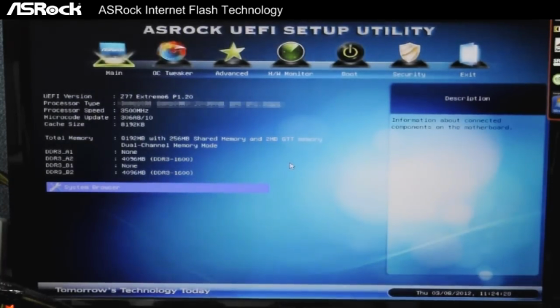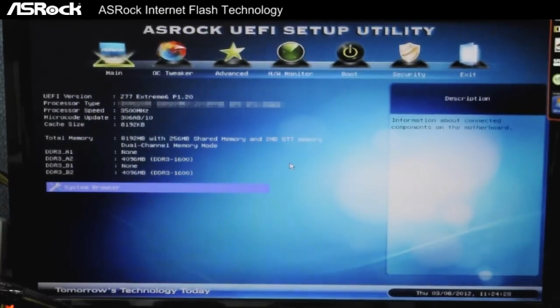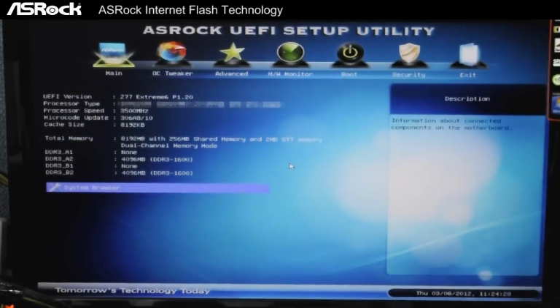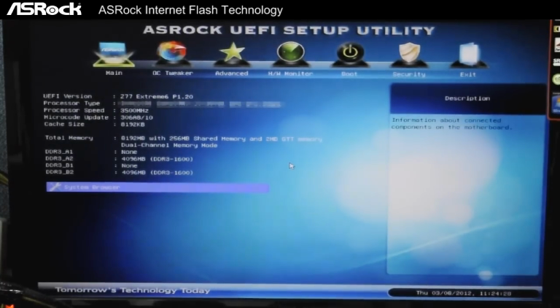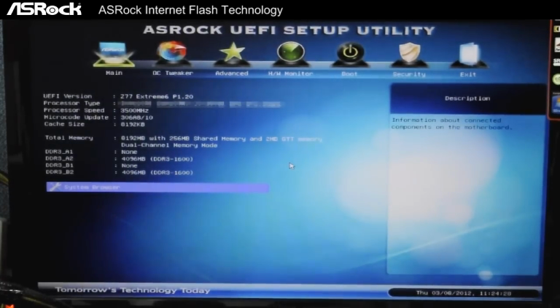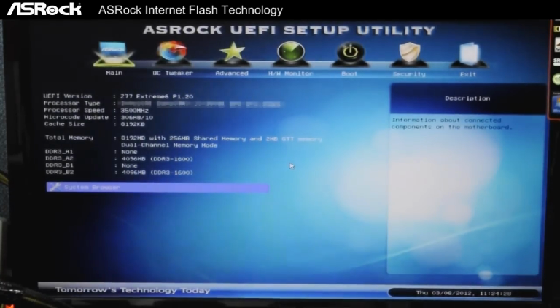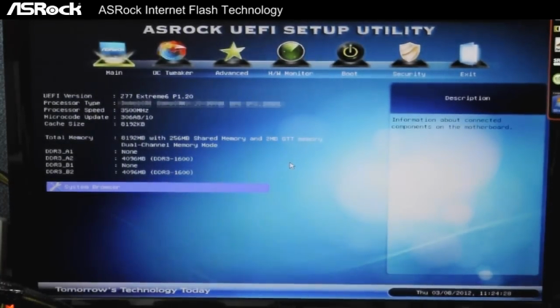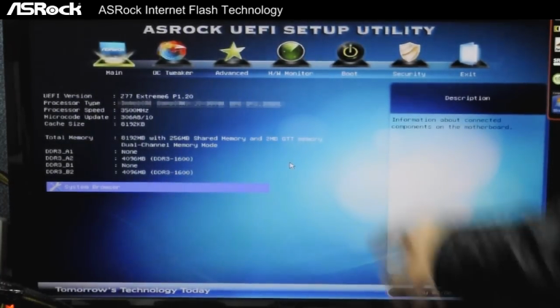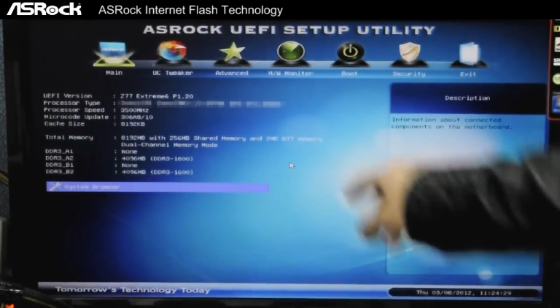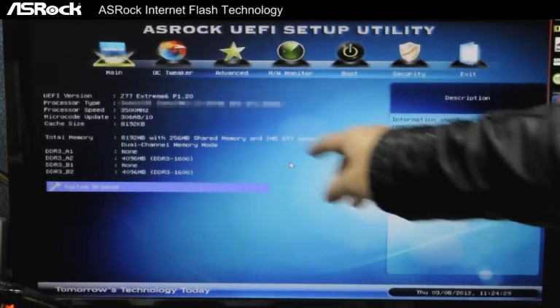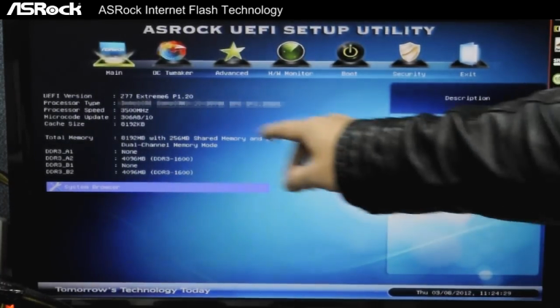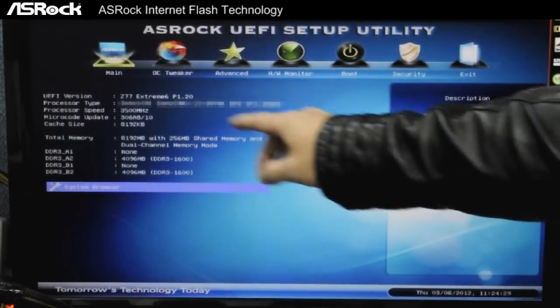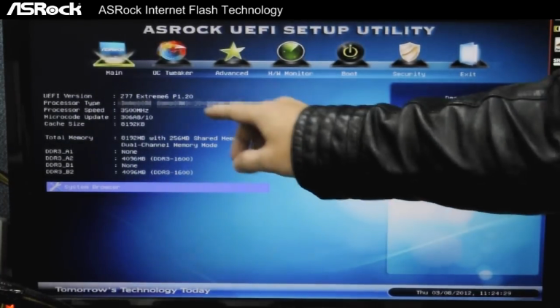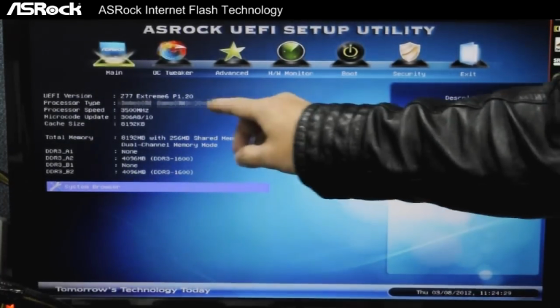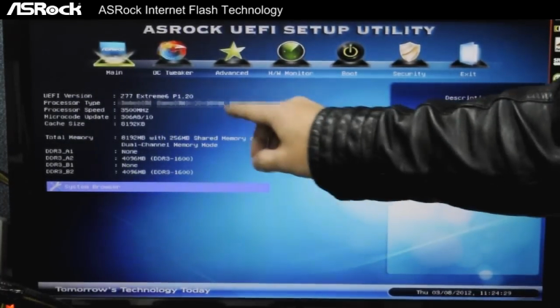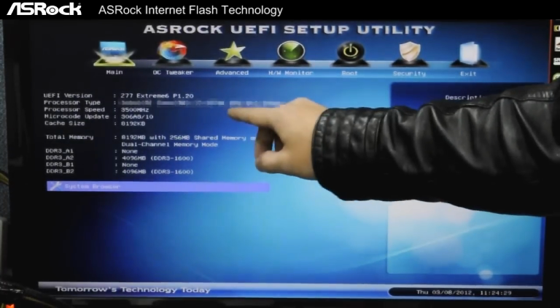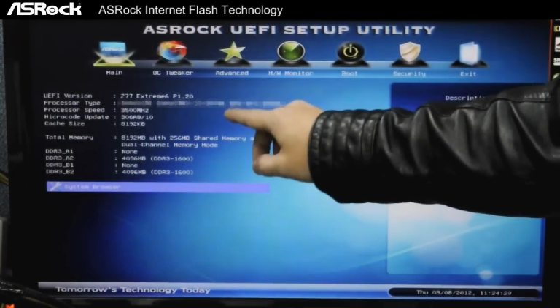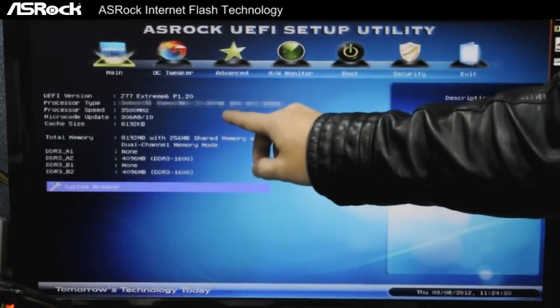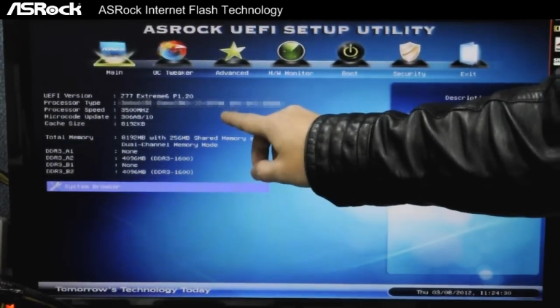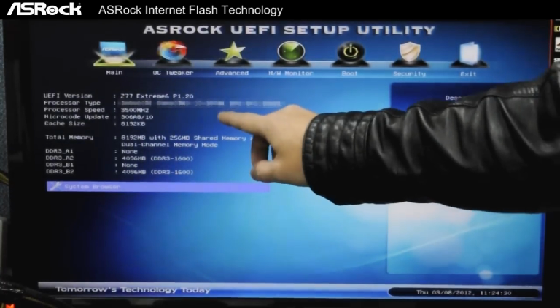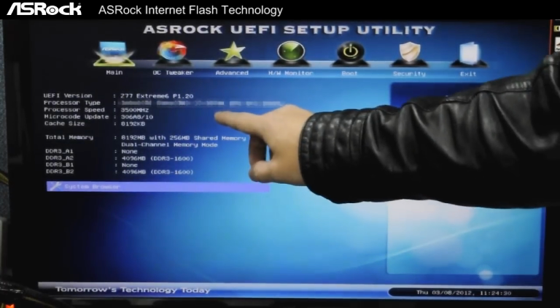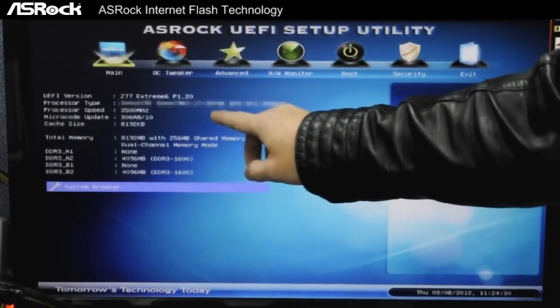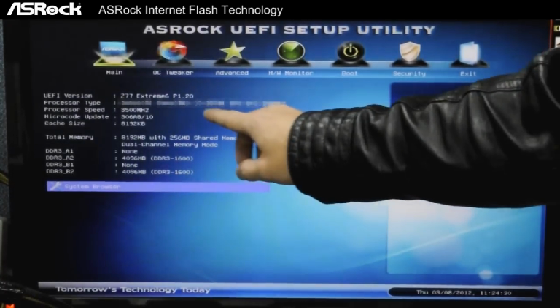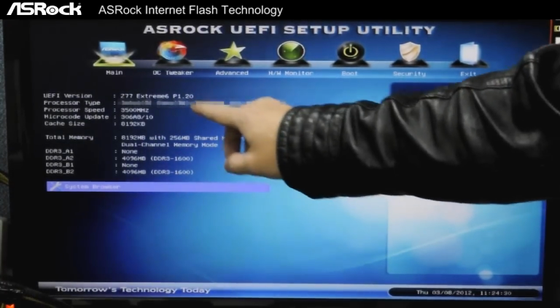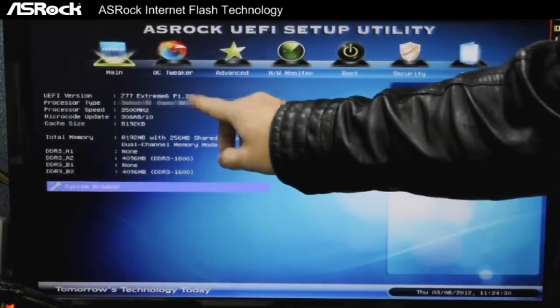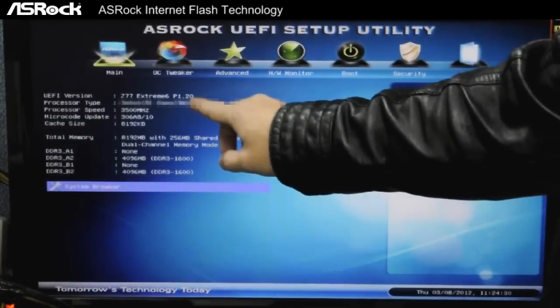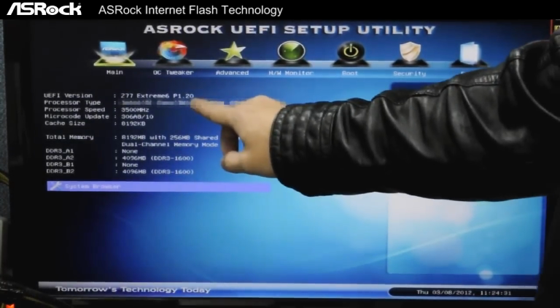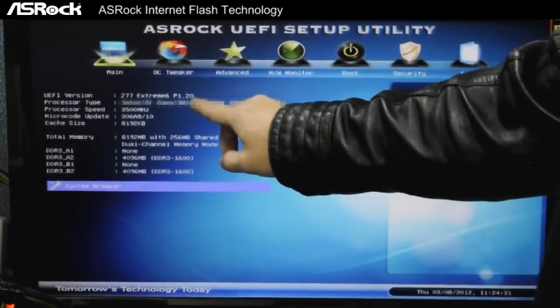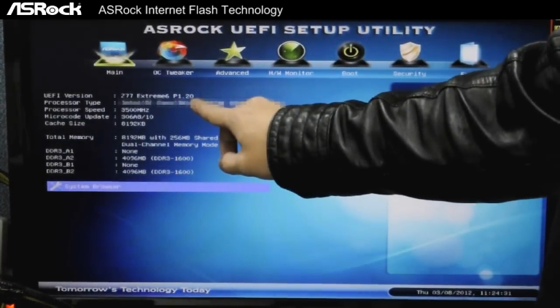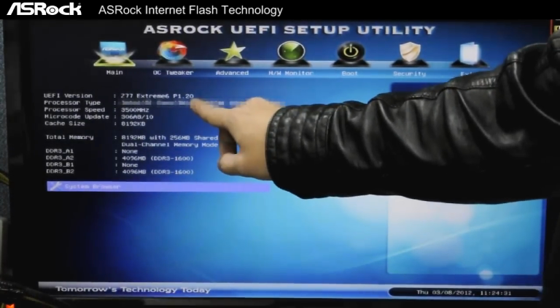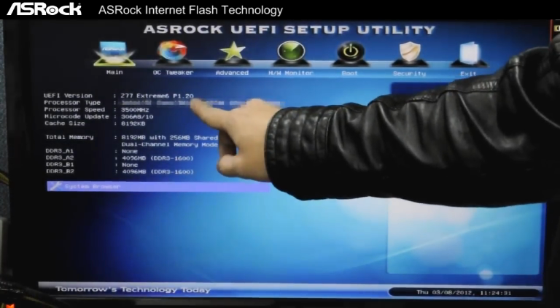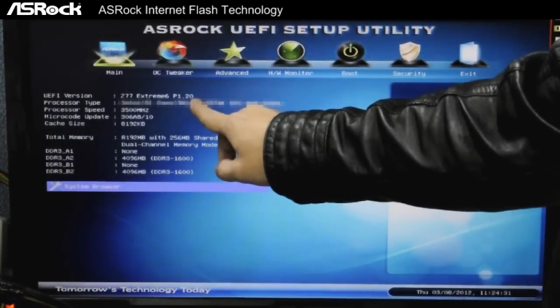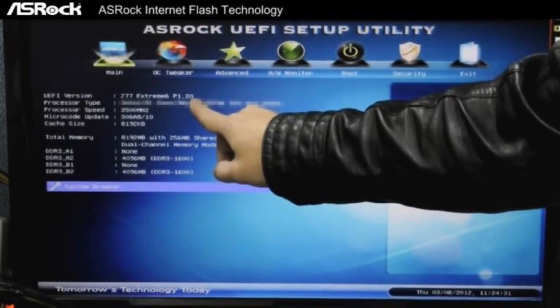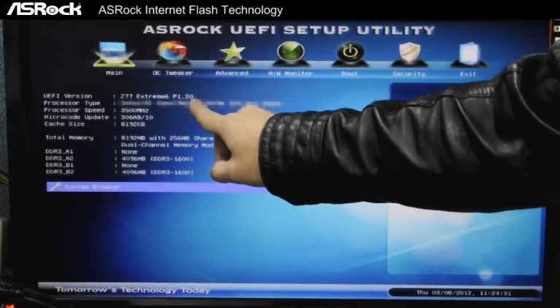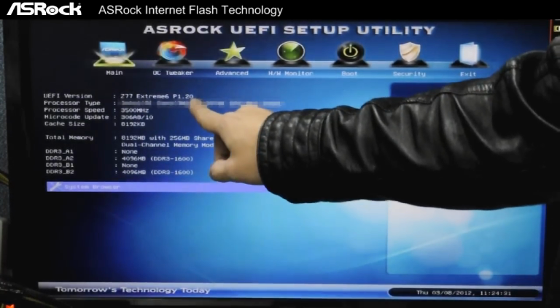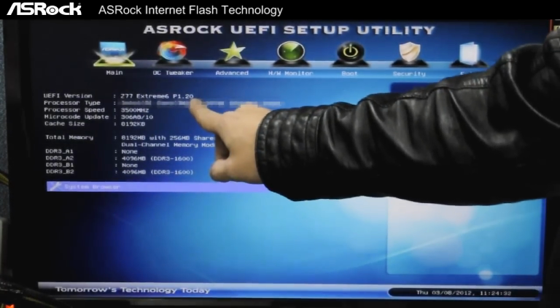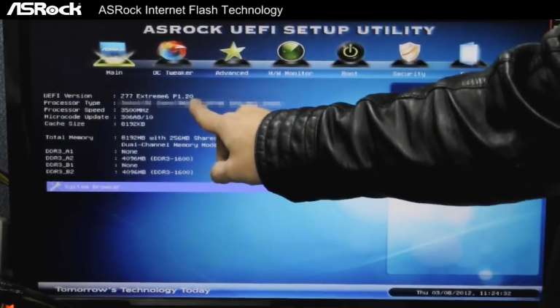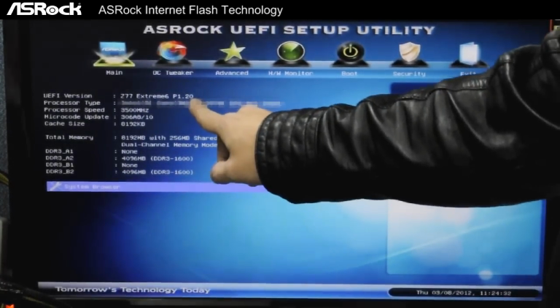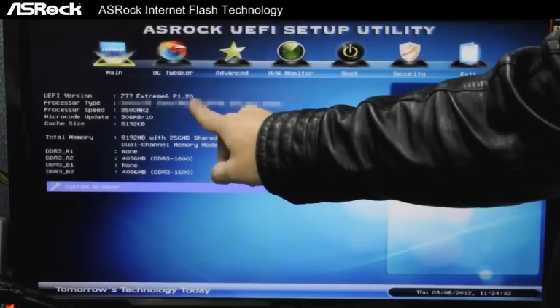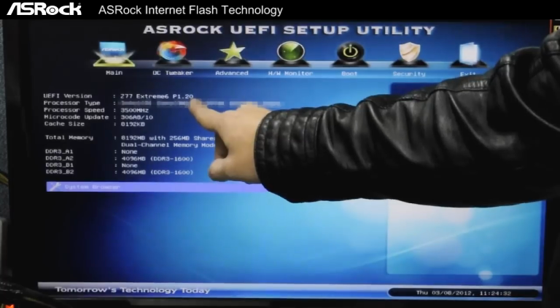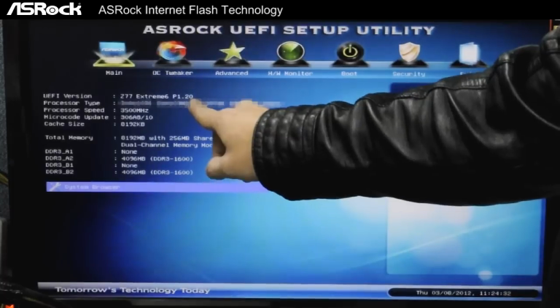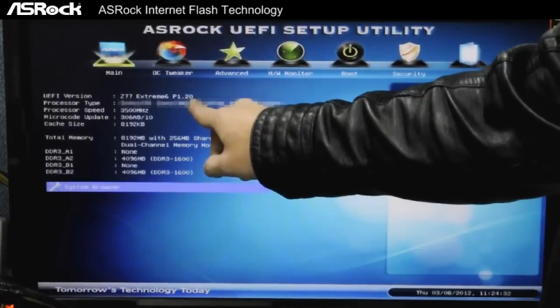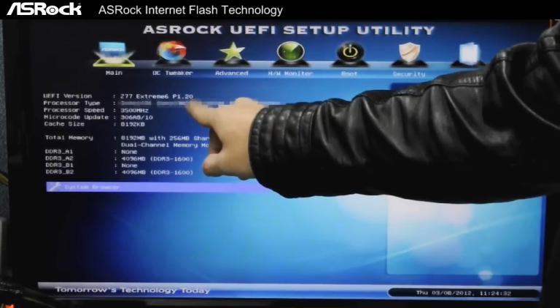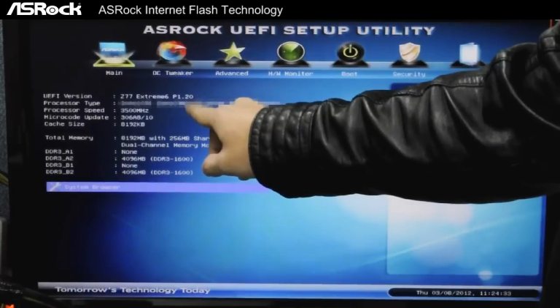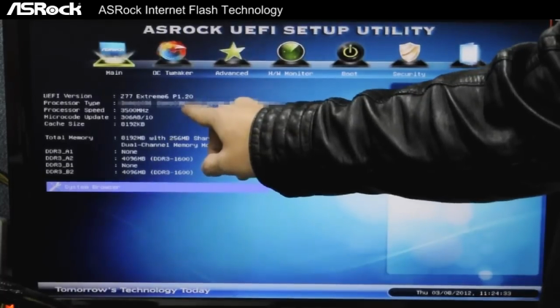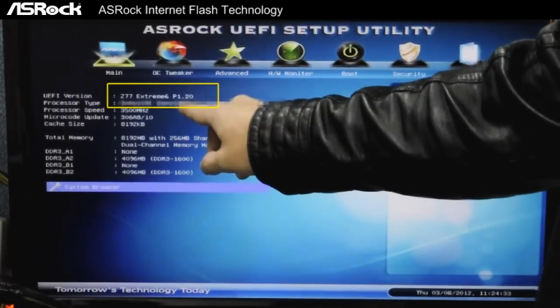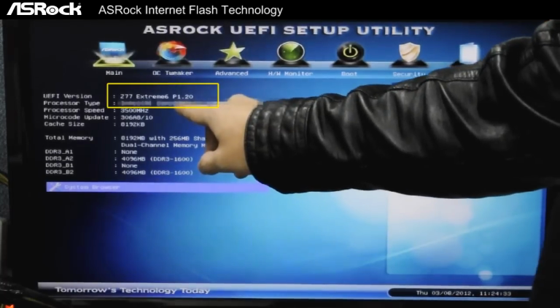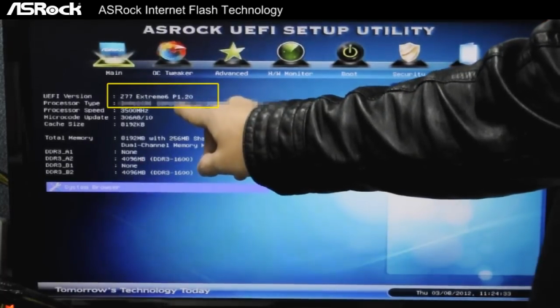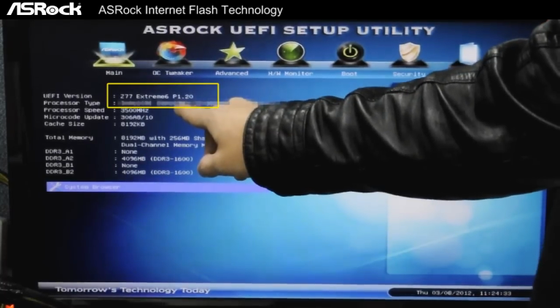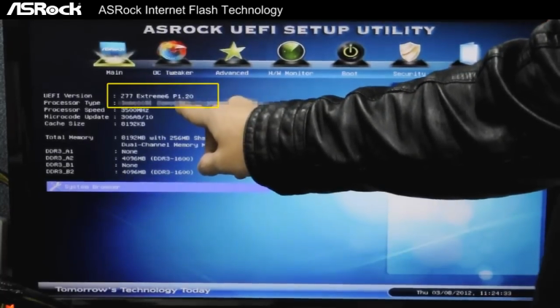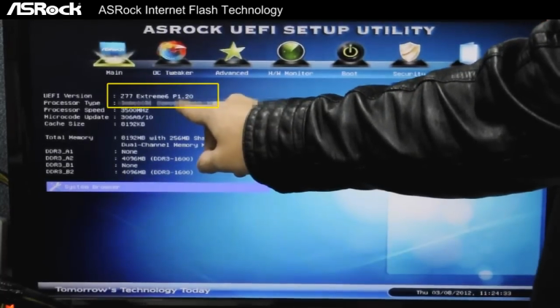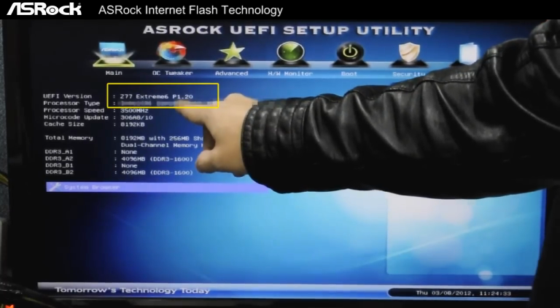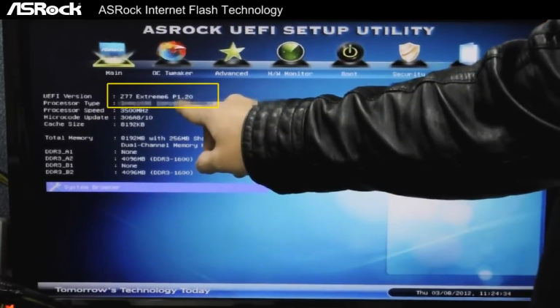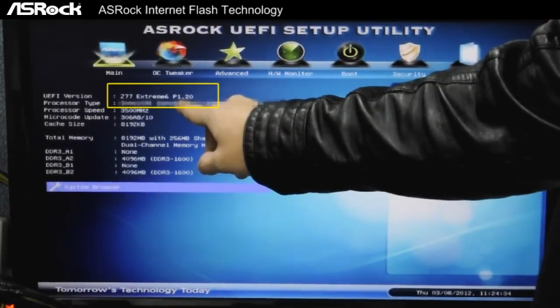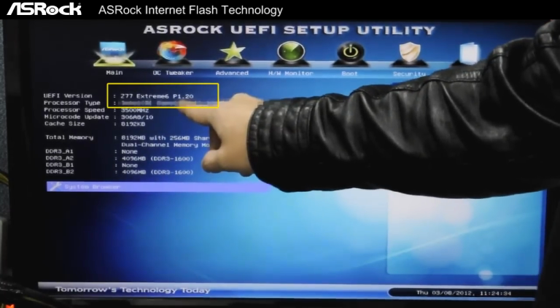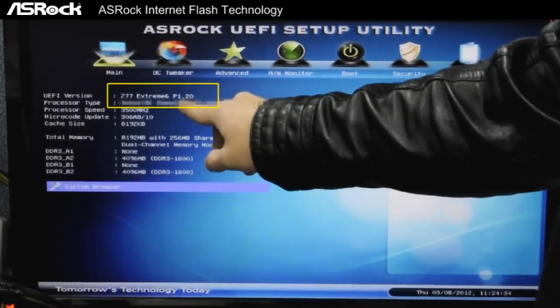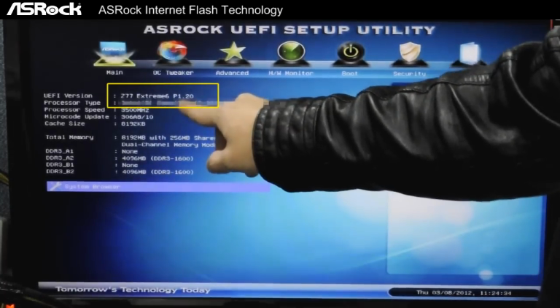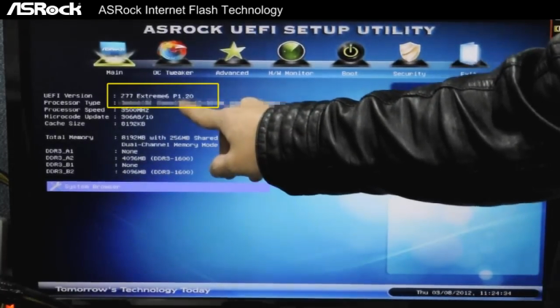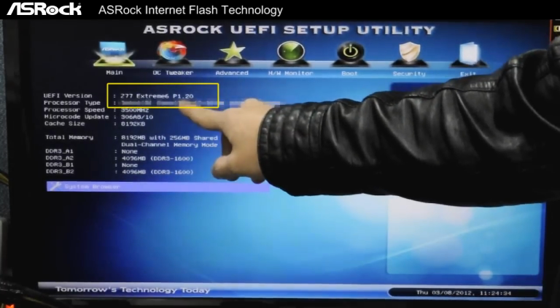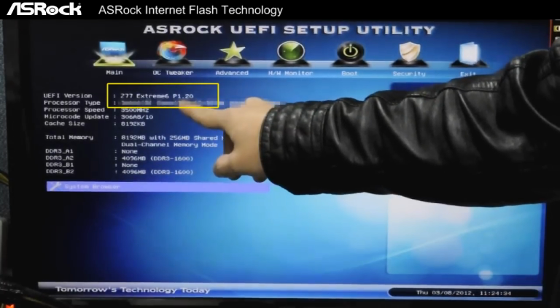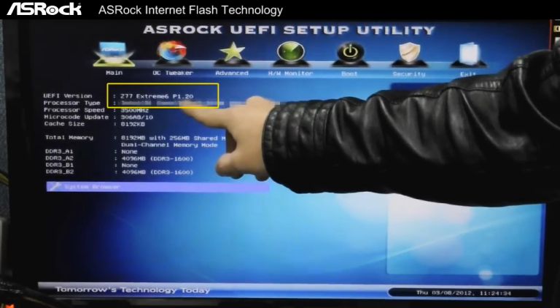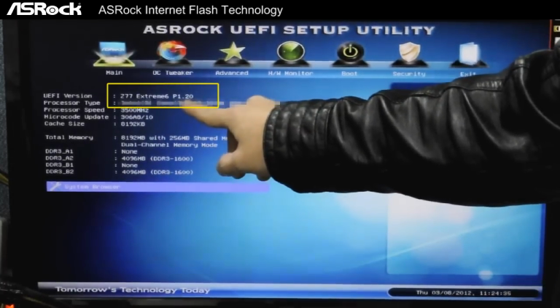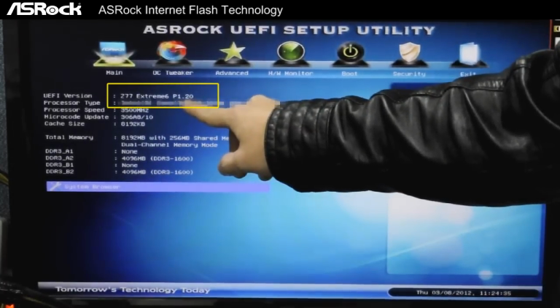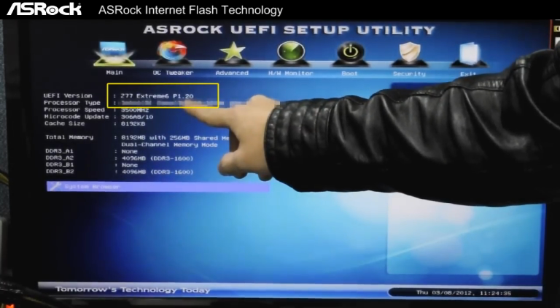Now you can see that we've successfully flashed our UEFI version to P1.20.